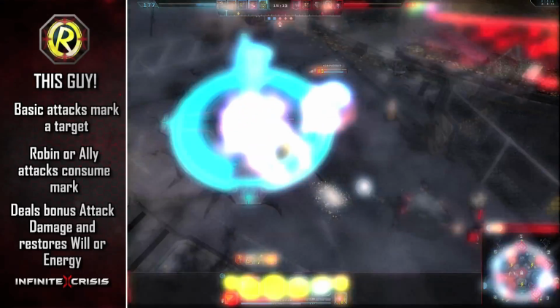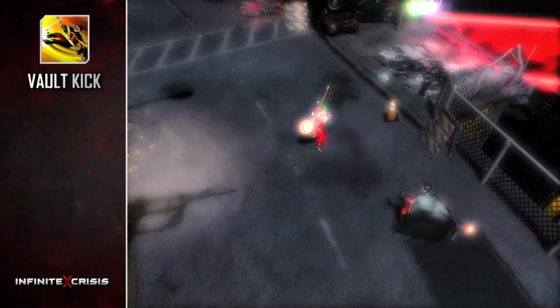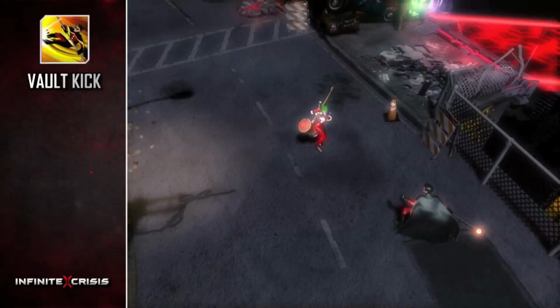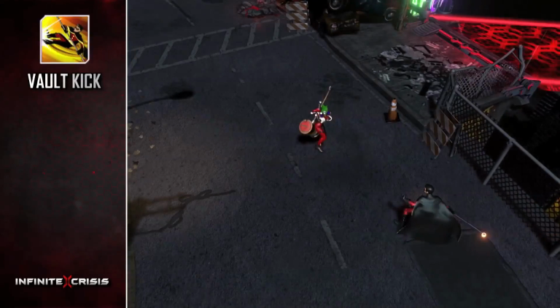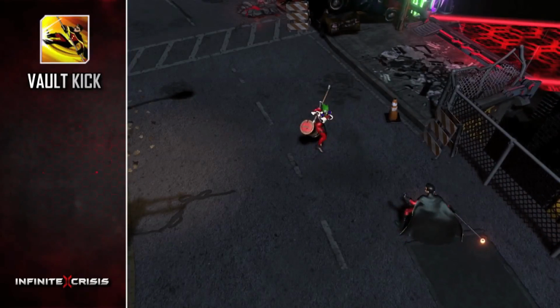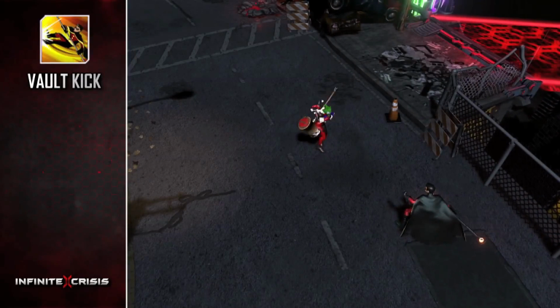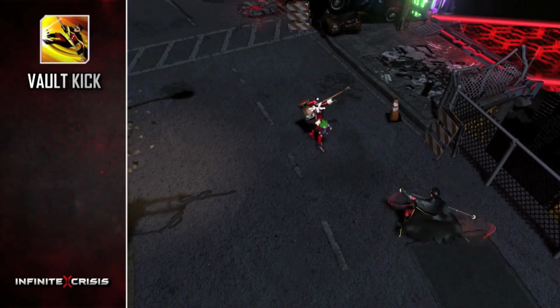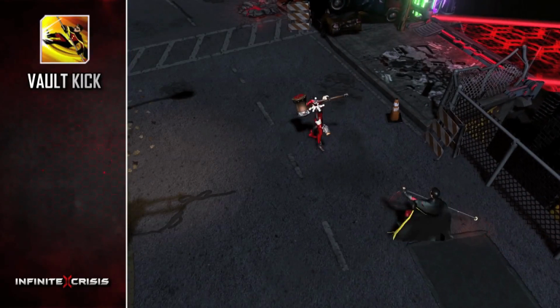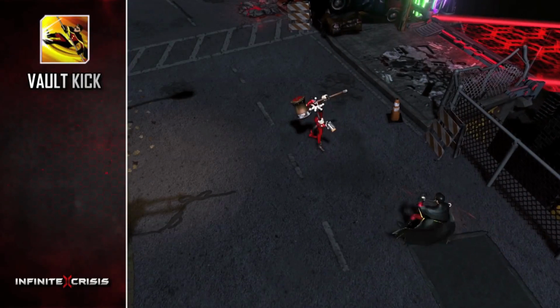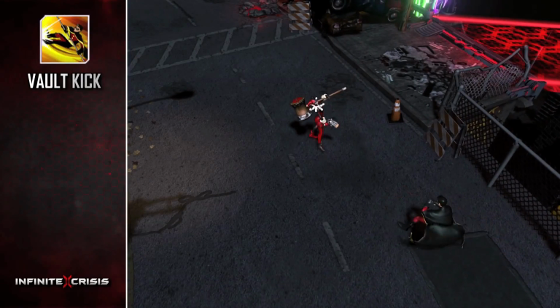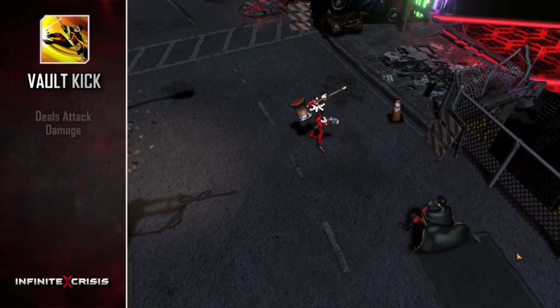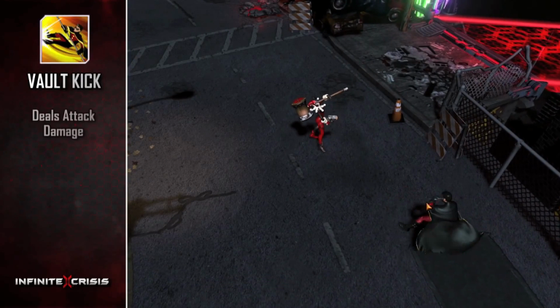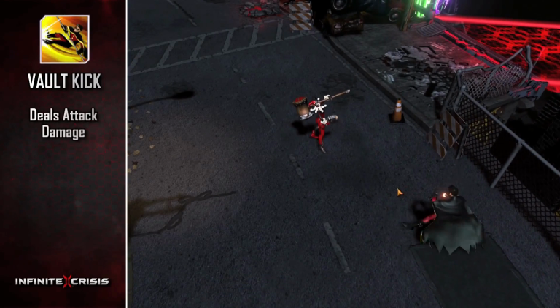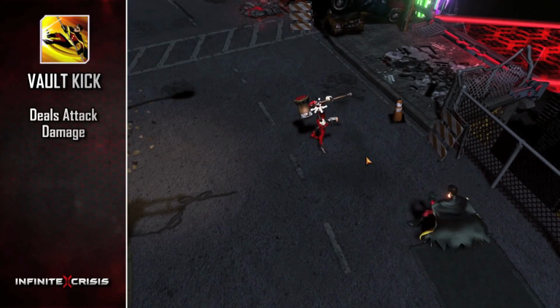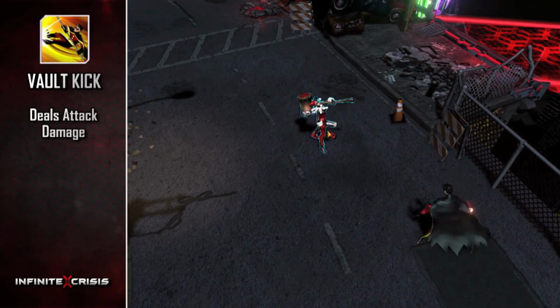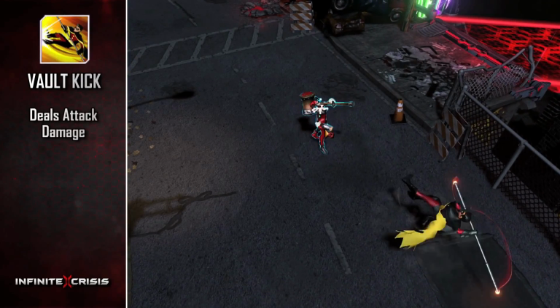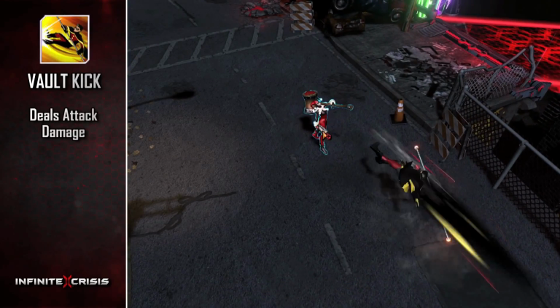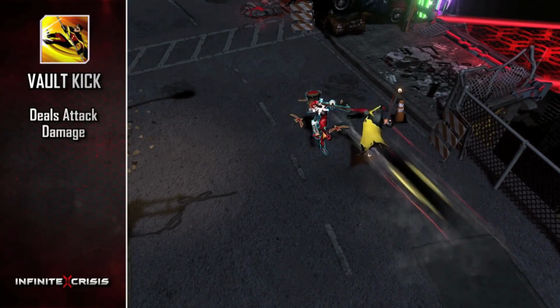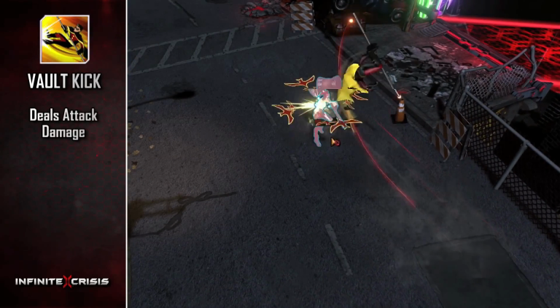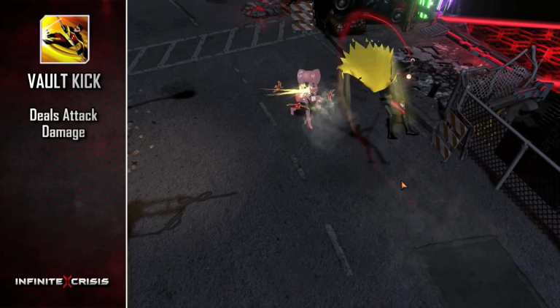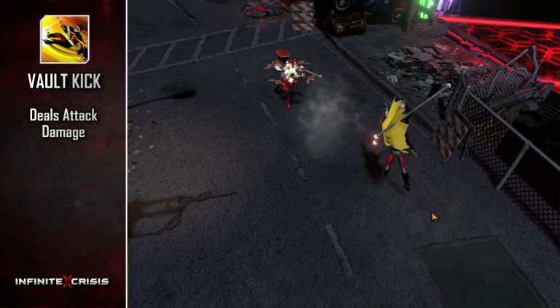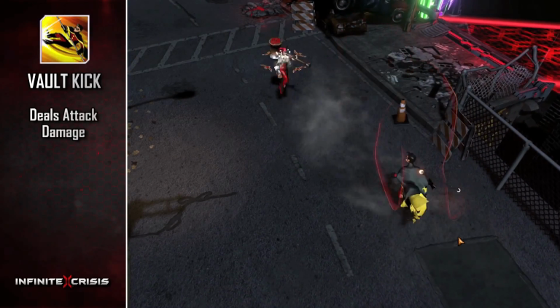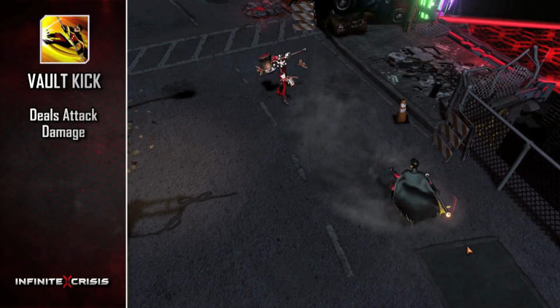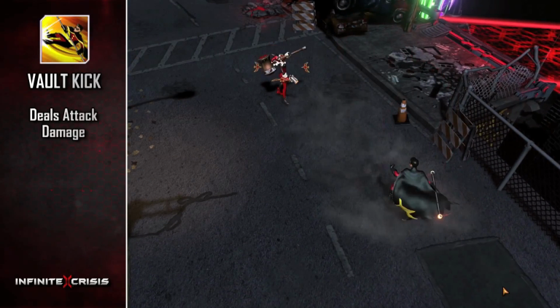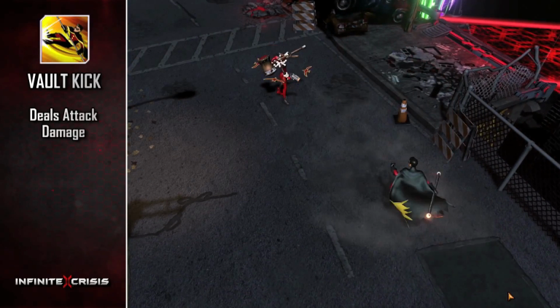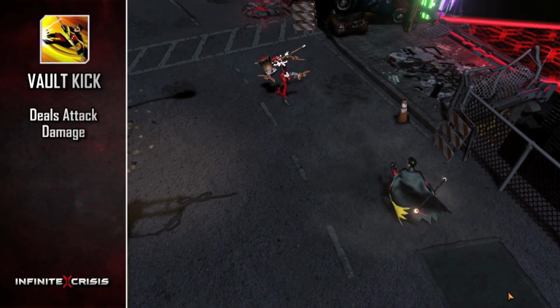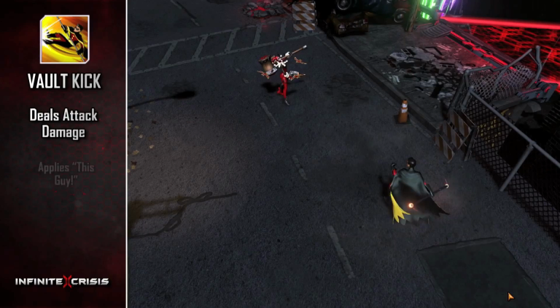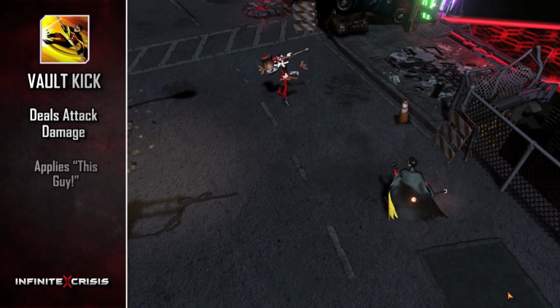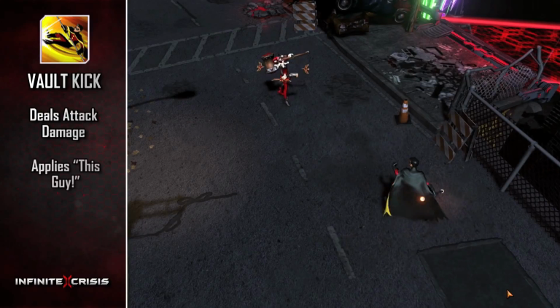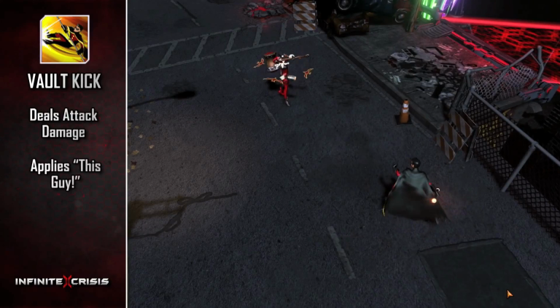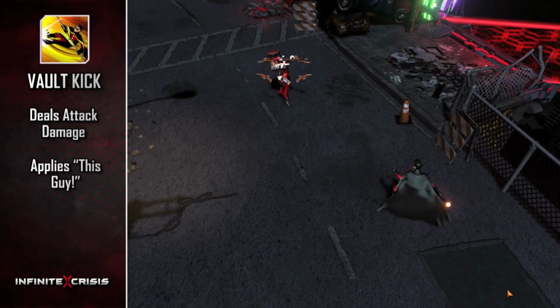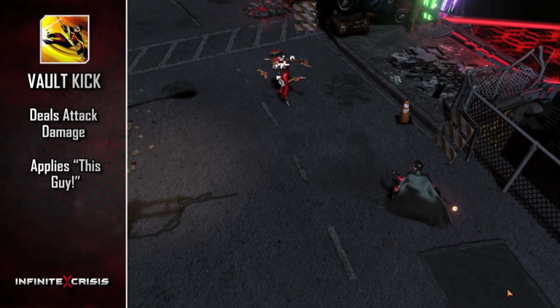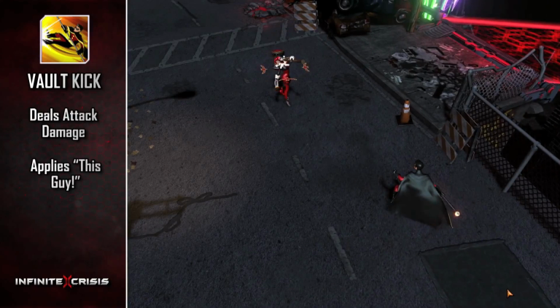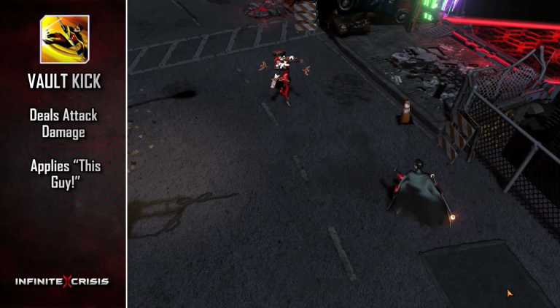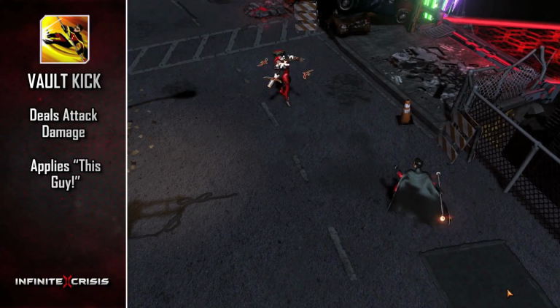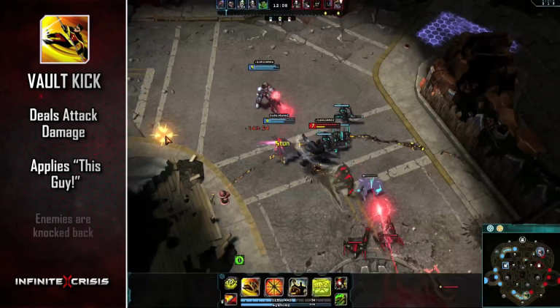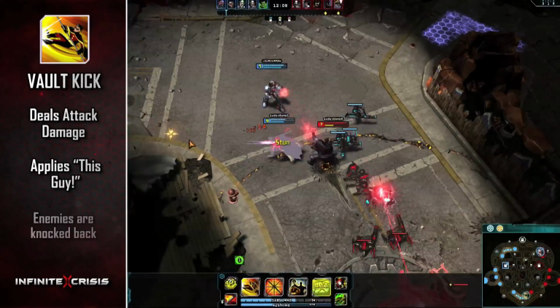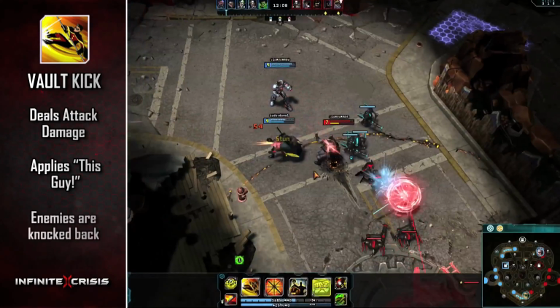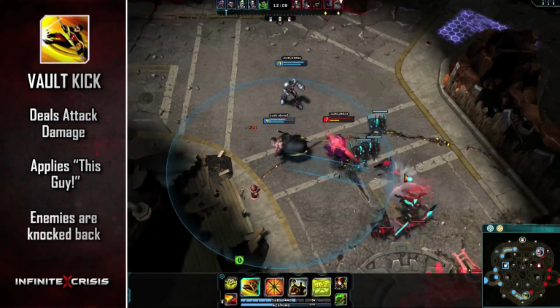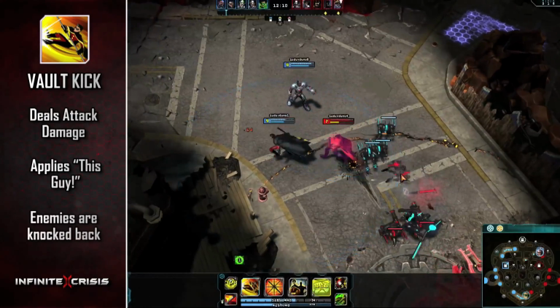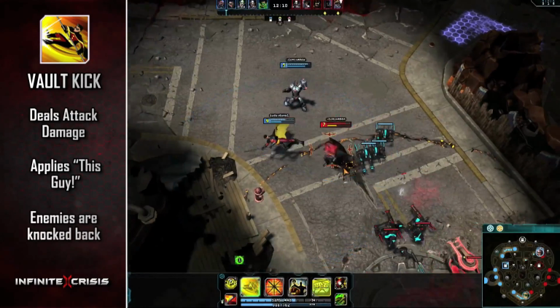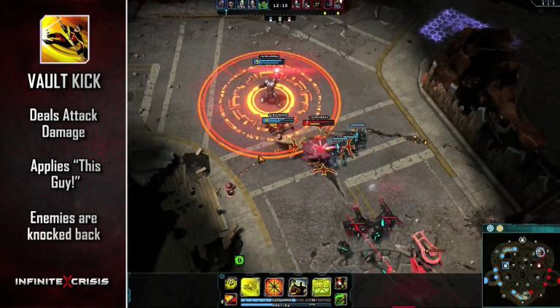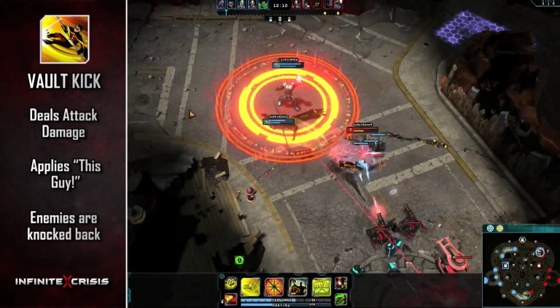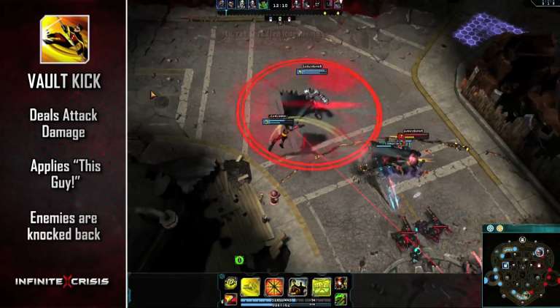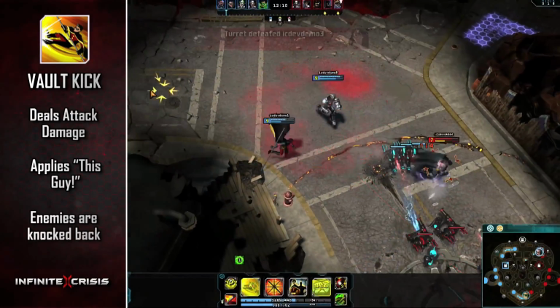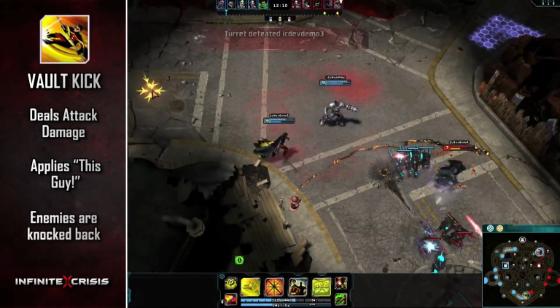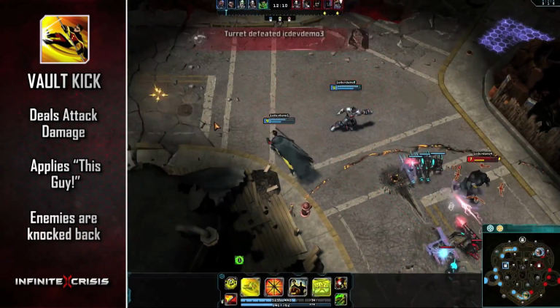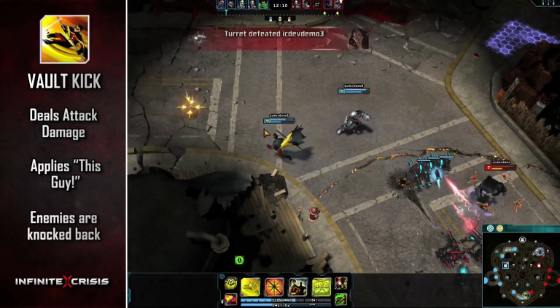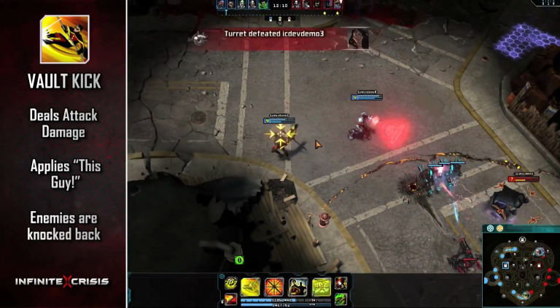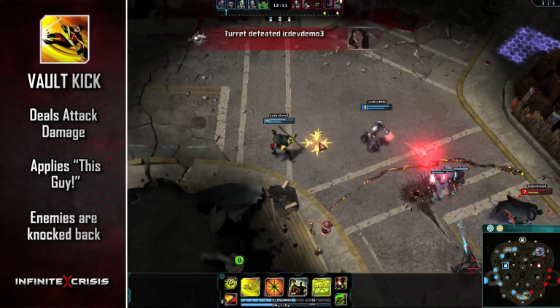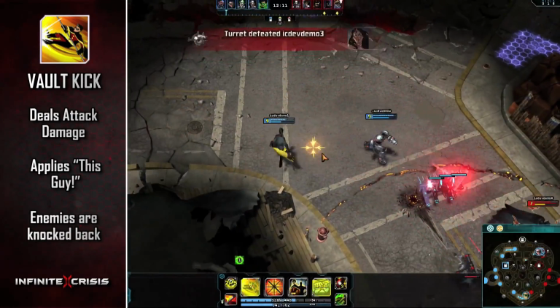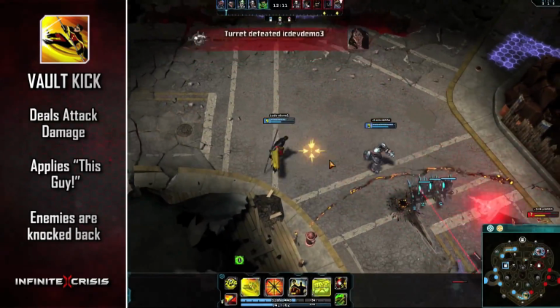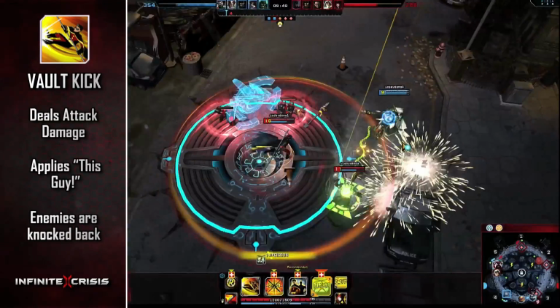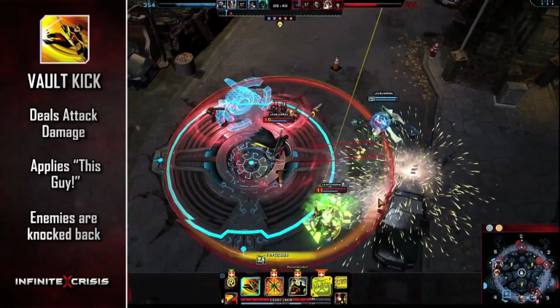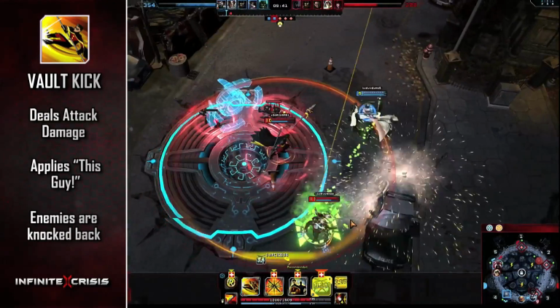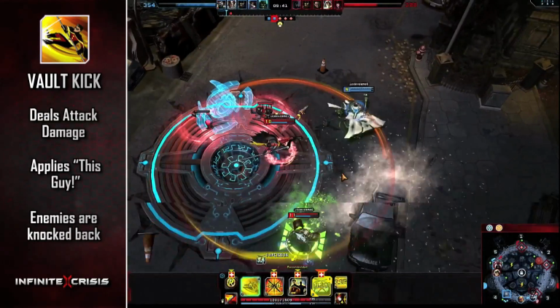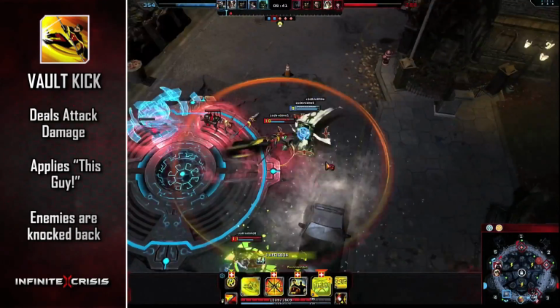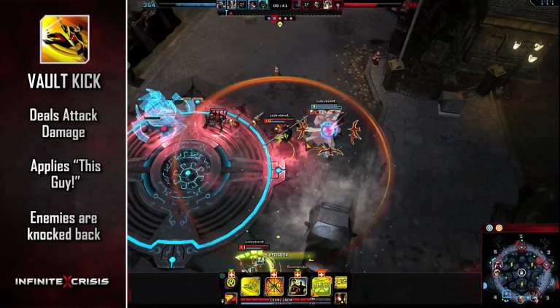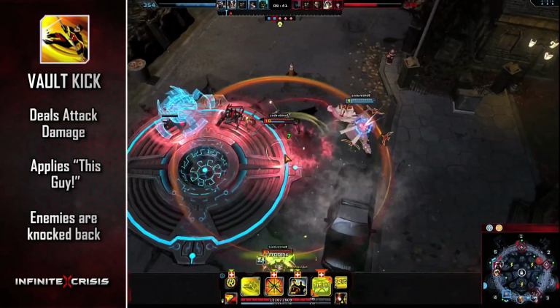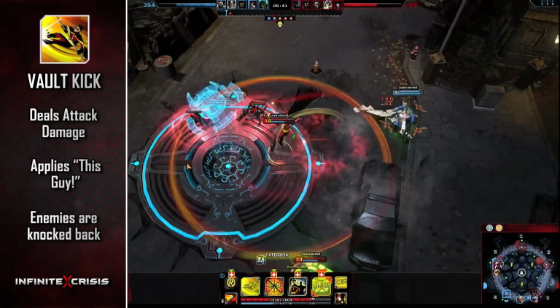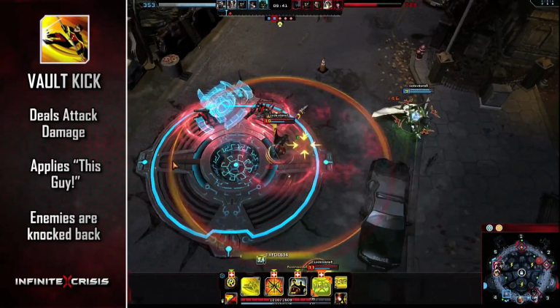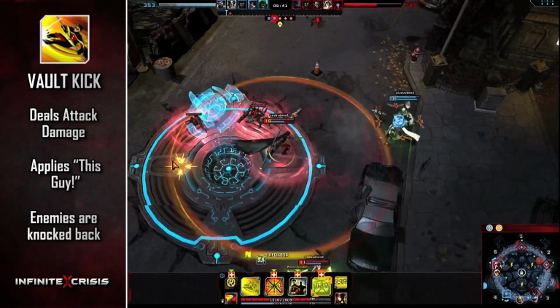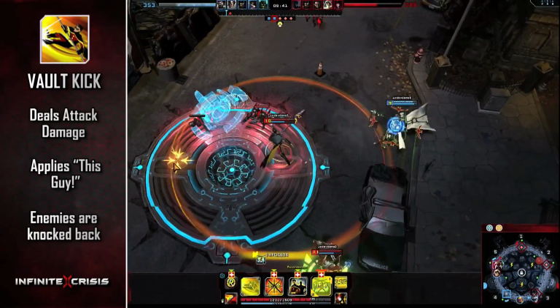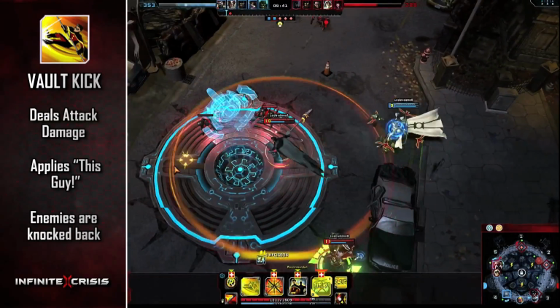Vault Kick deals attack damage to your target, applying the mark and knocking them back as Robin backflips off their face an equal distance.